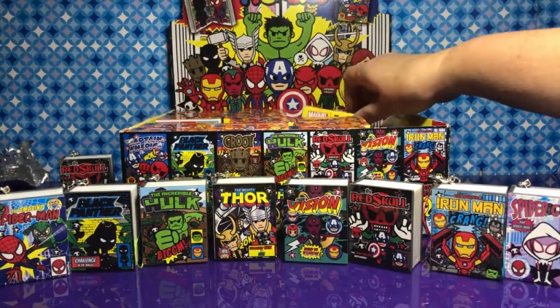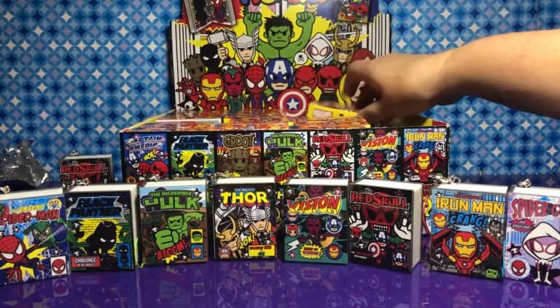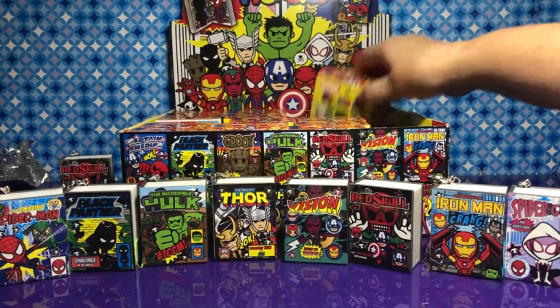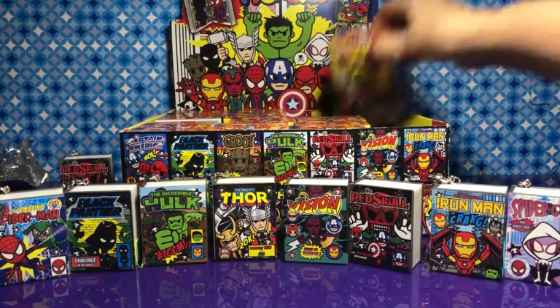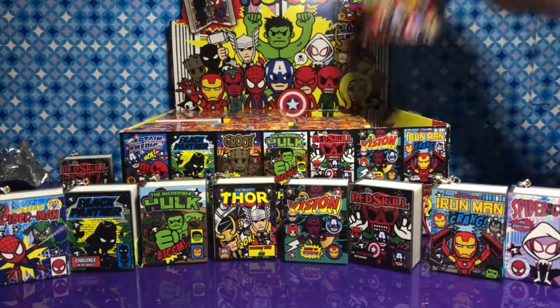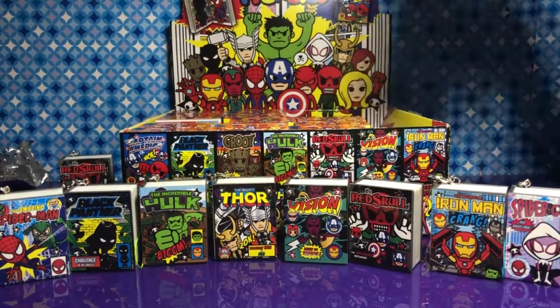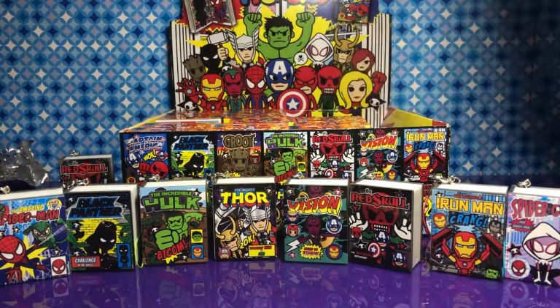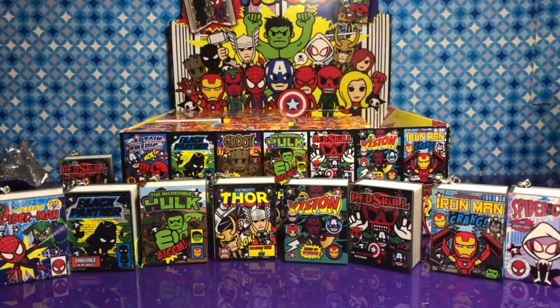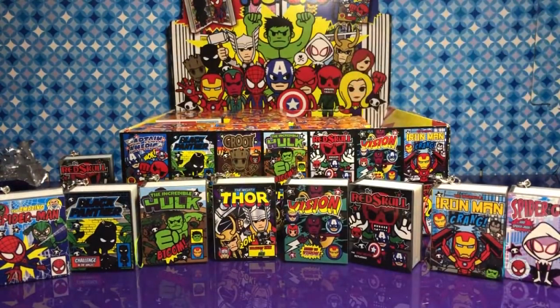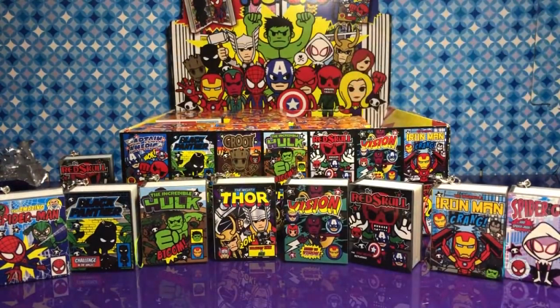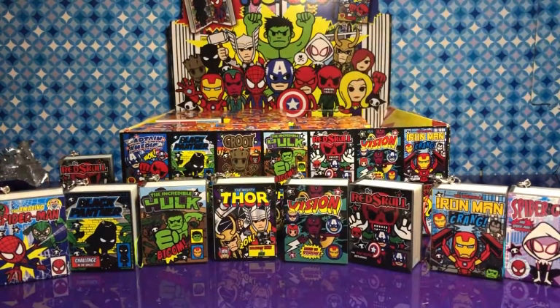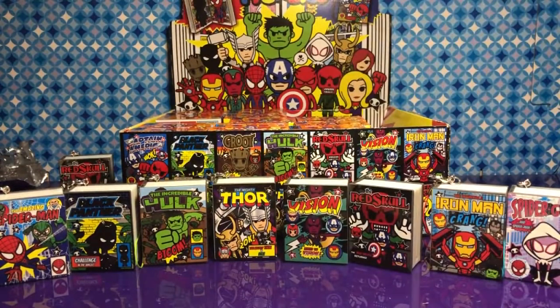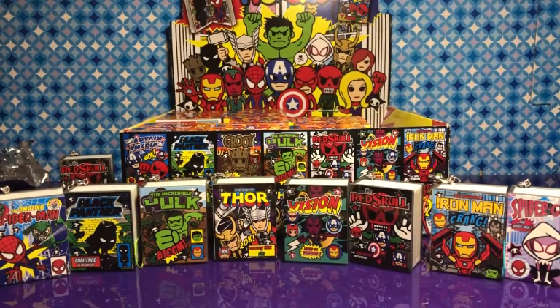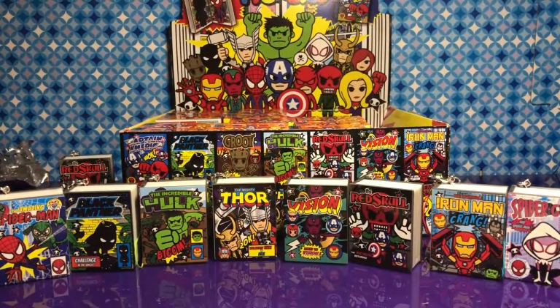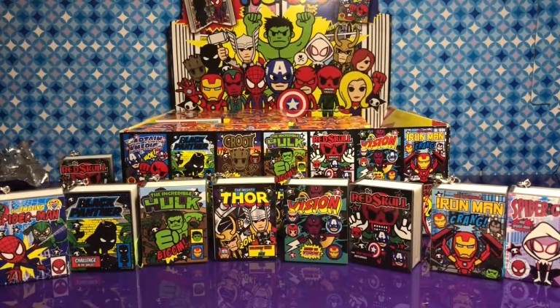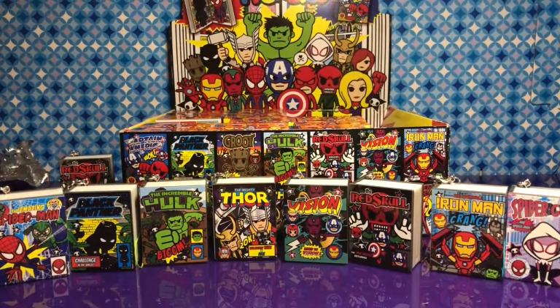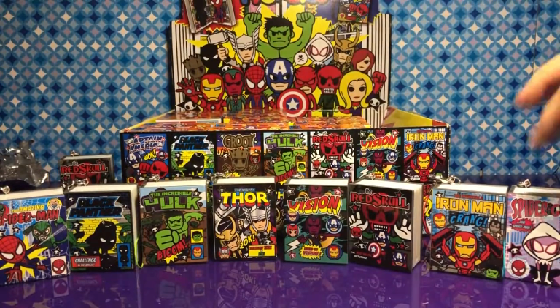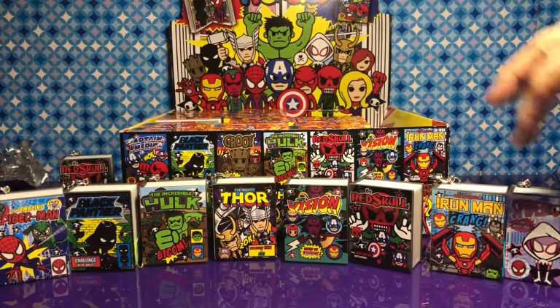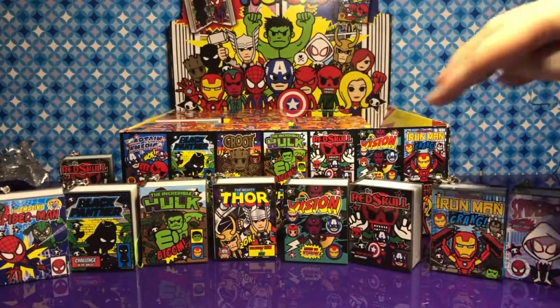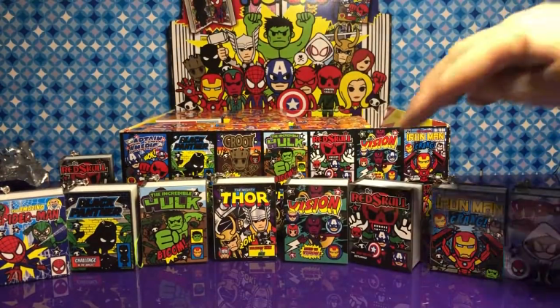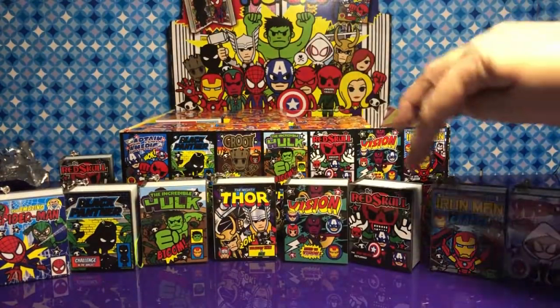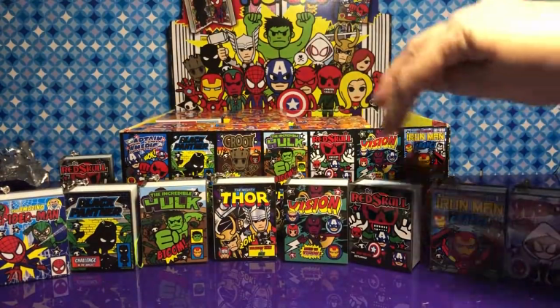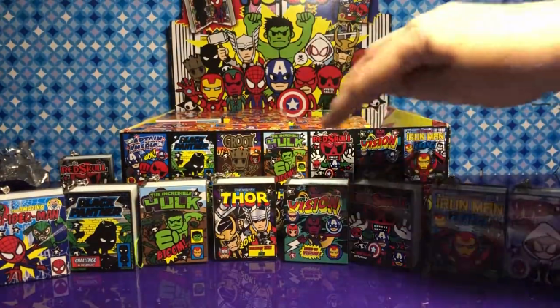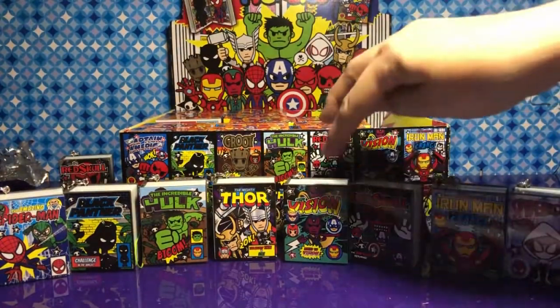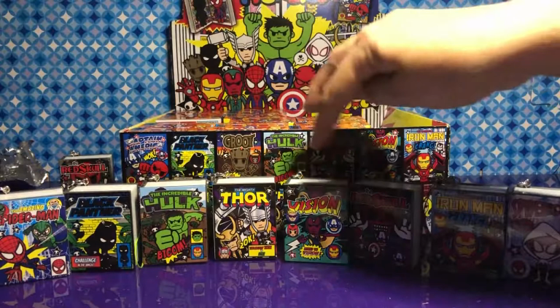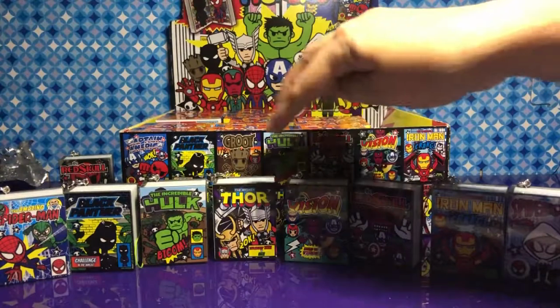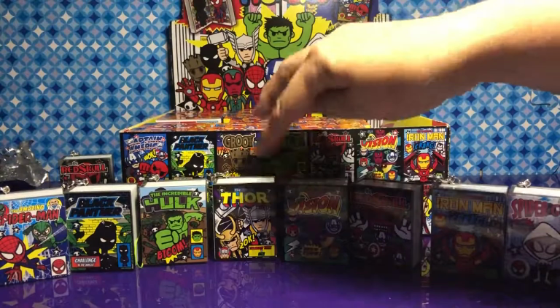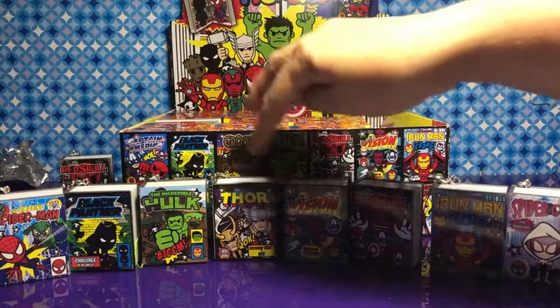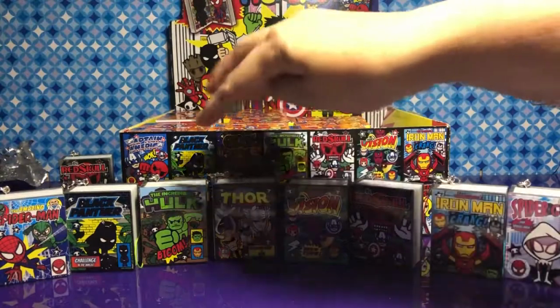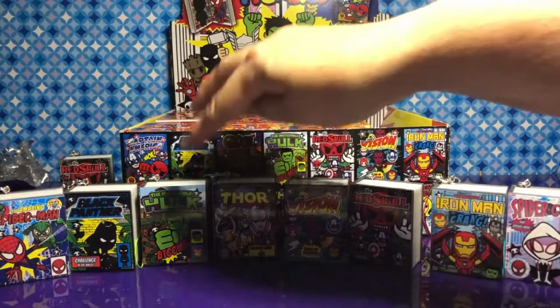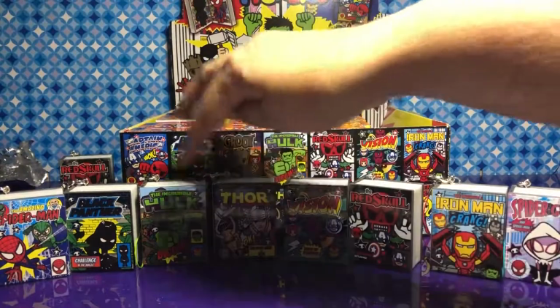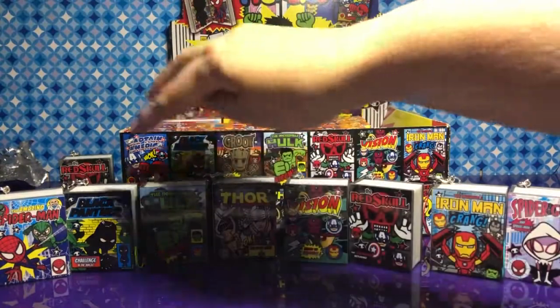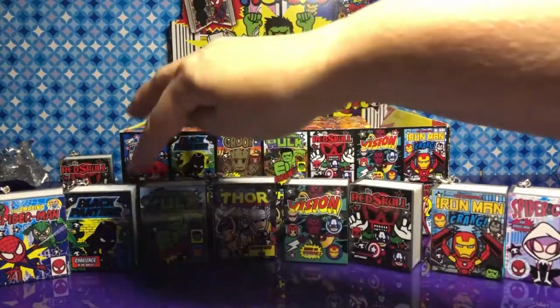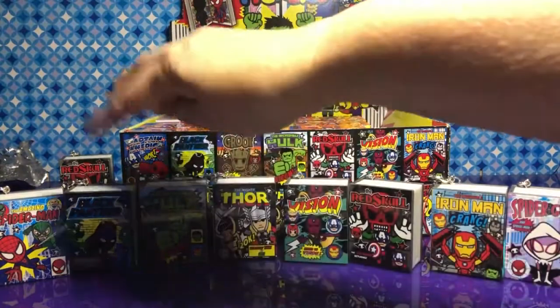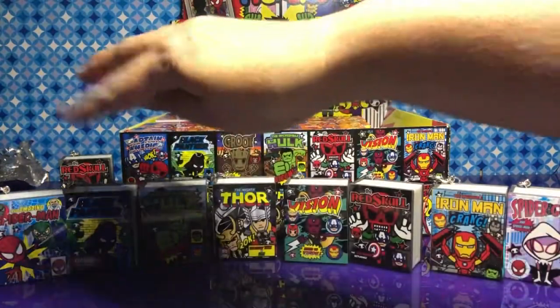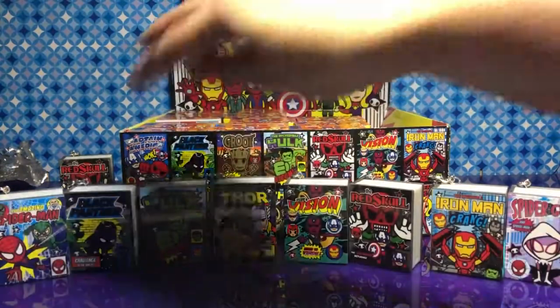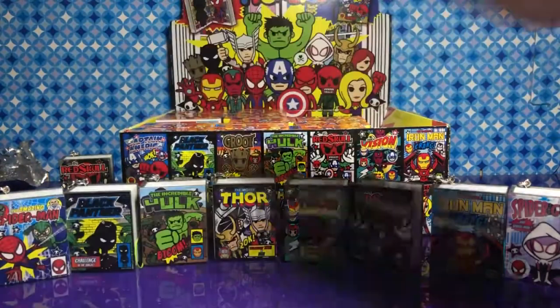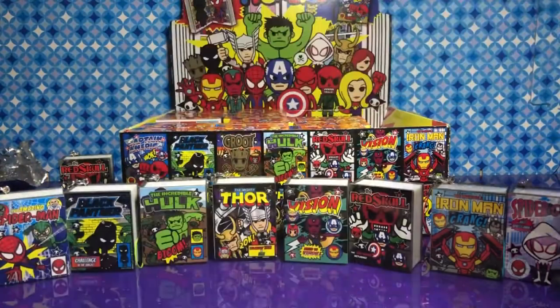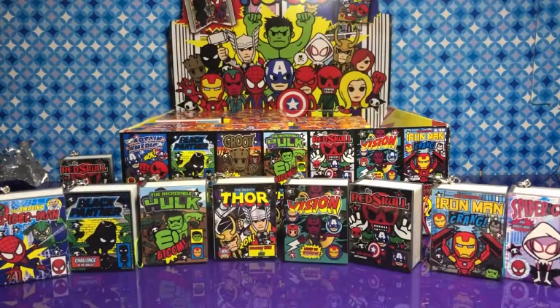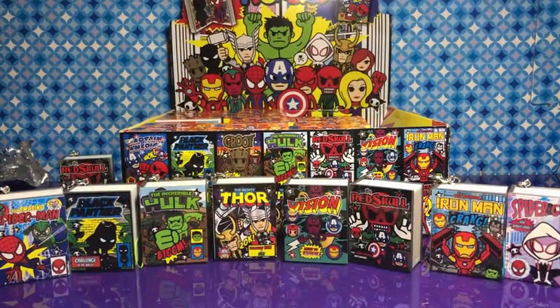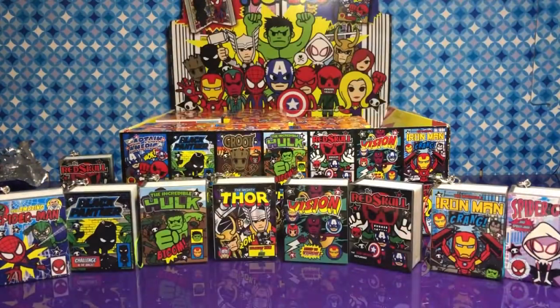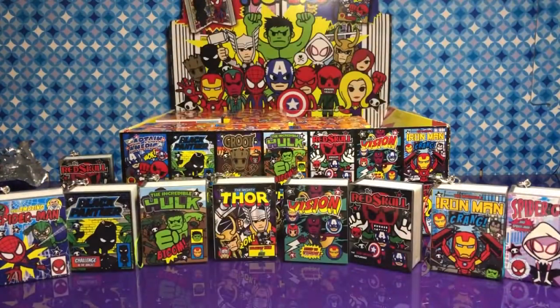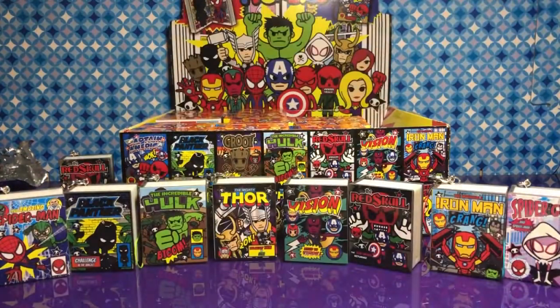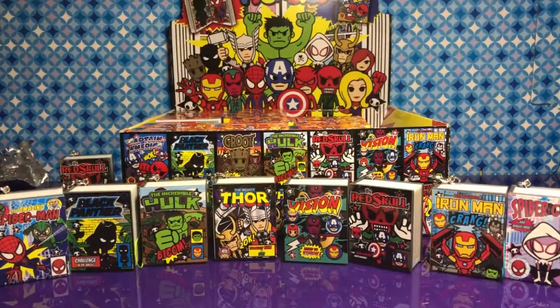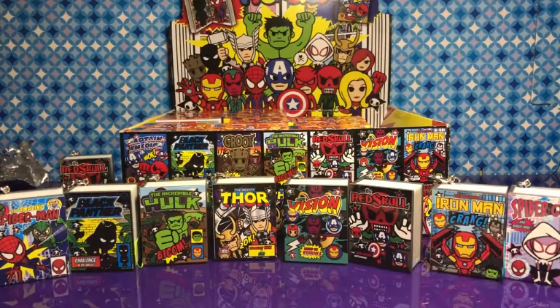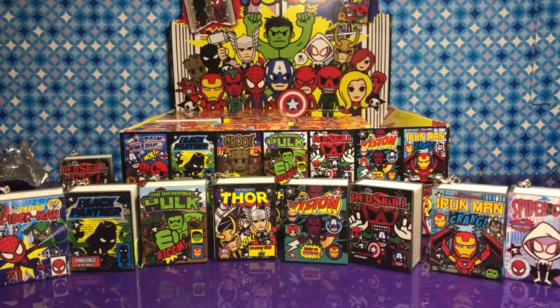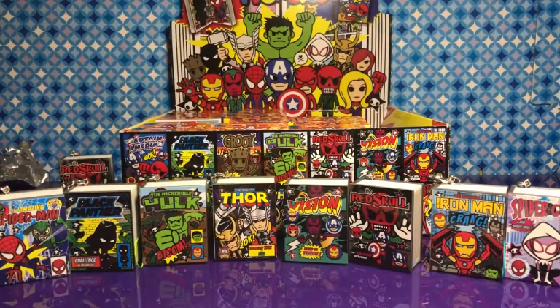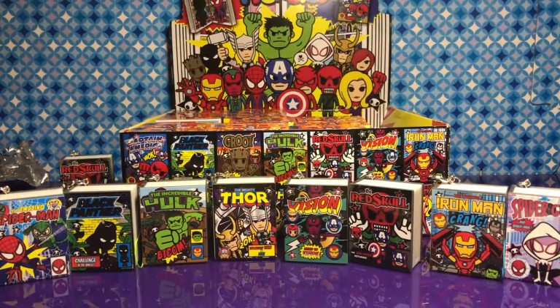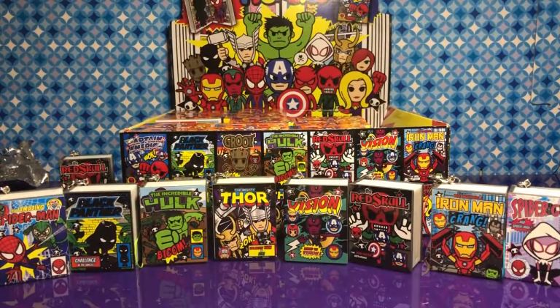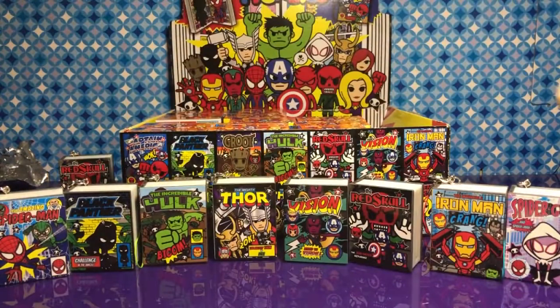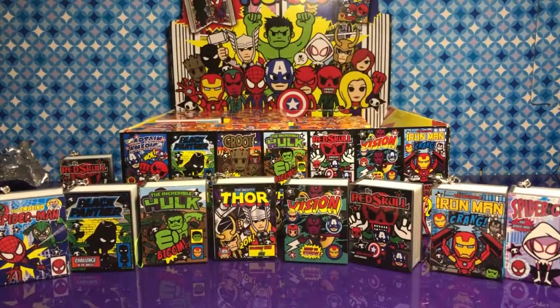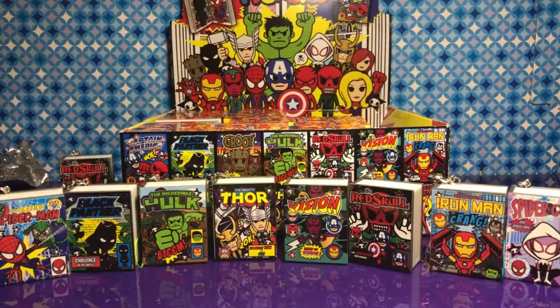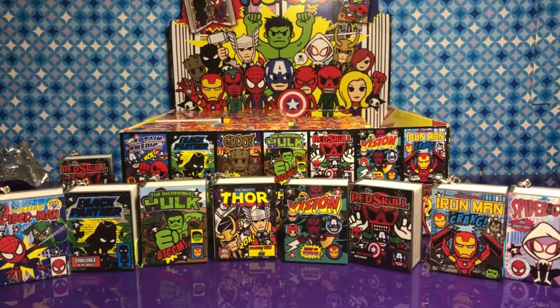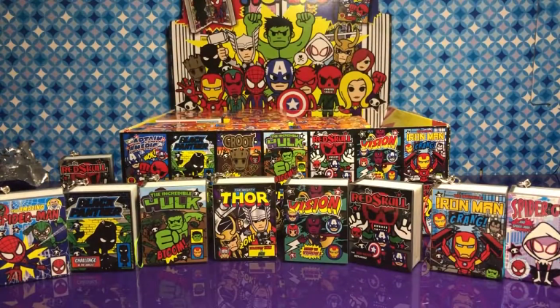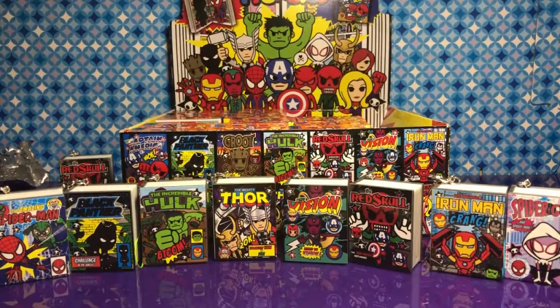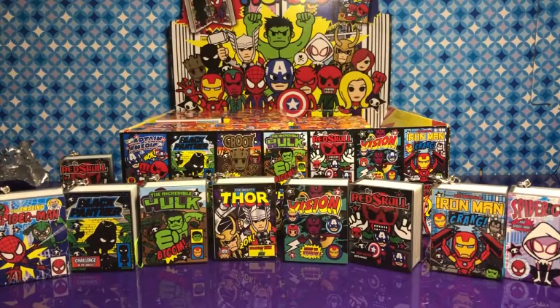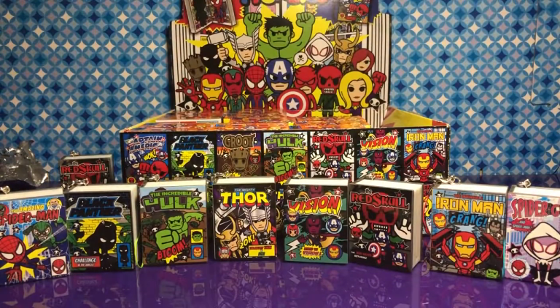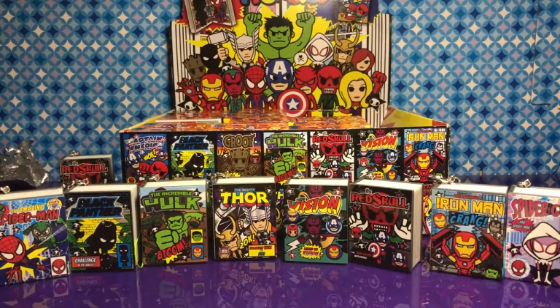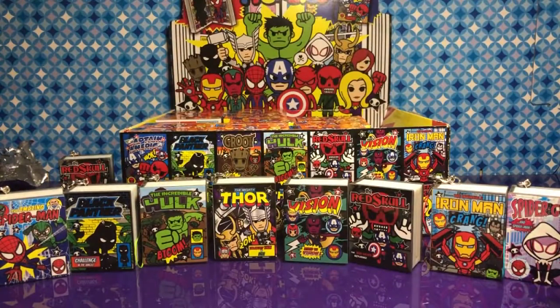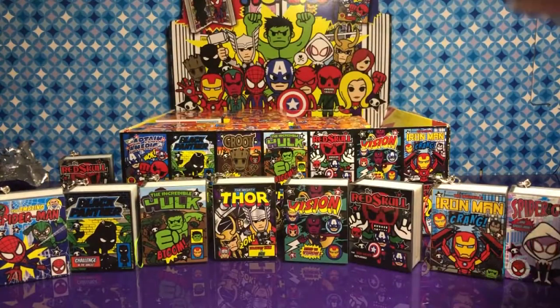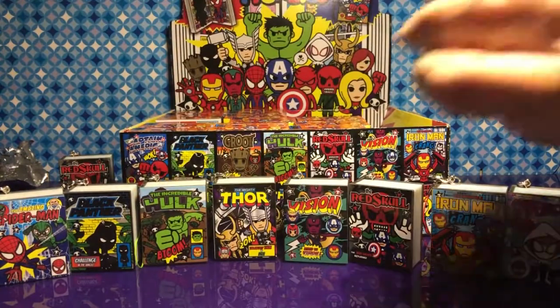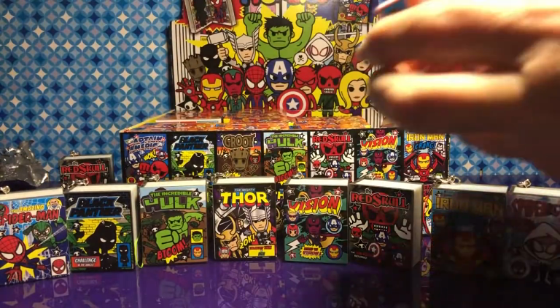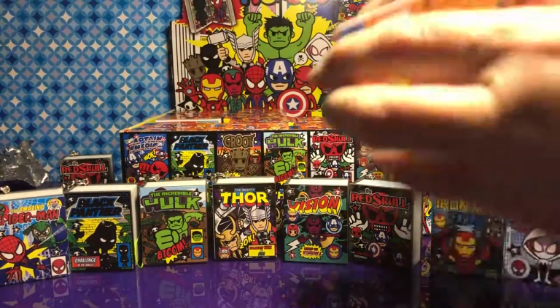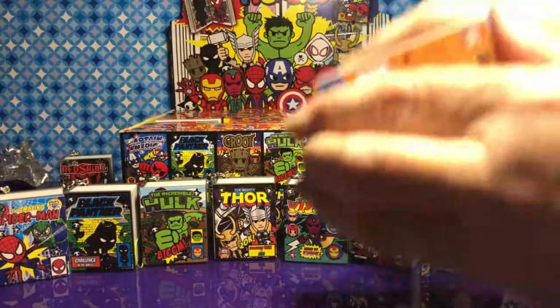We had to watch the movie last year in theaters — couldn't resist. So we have one, two, three, four, five, six, seven, eight out of the 14.